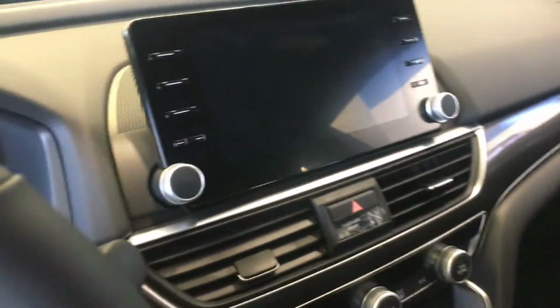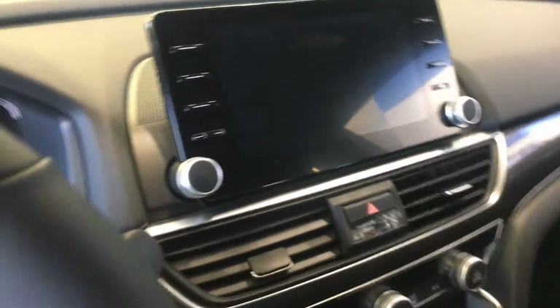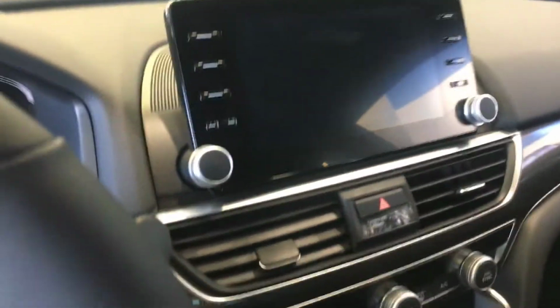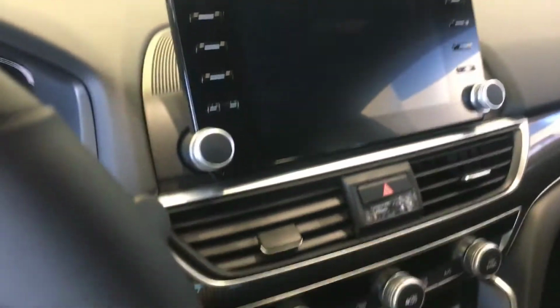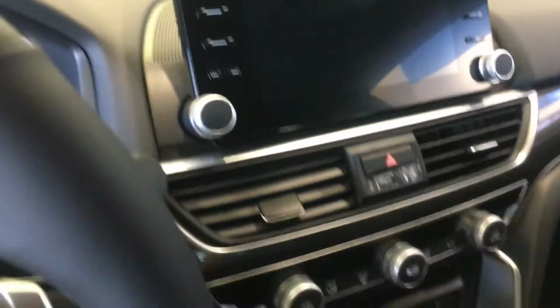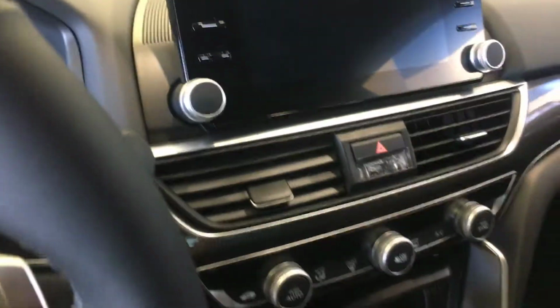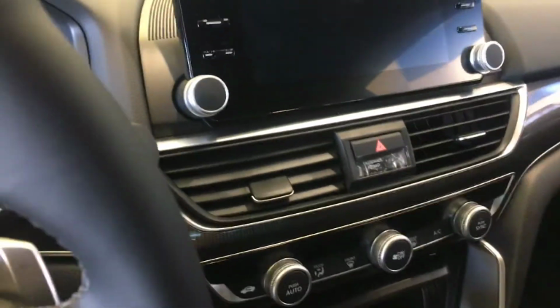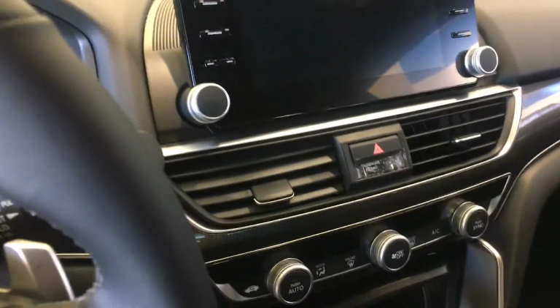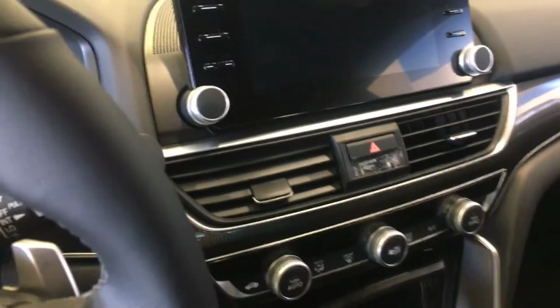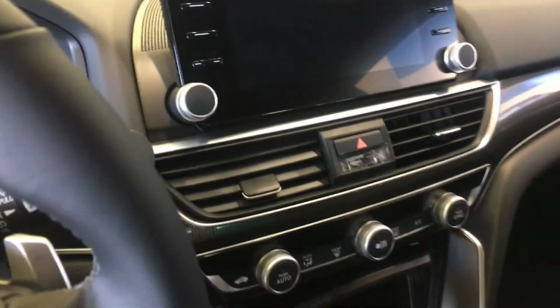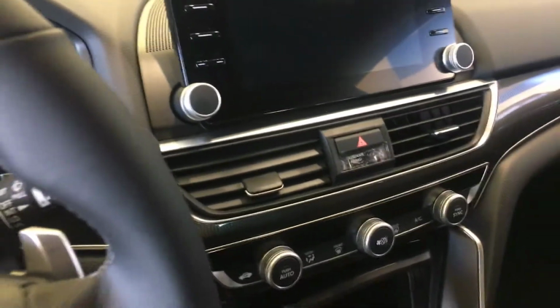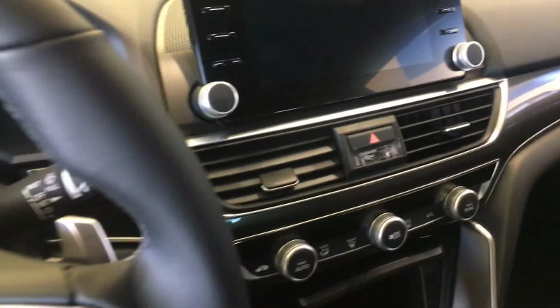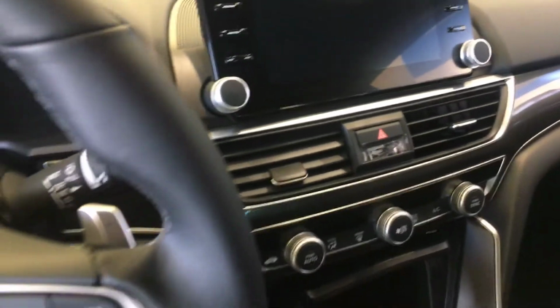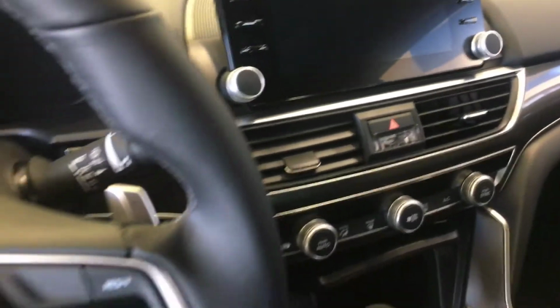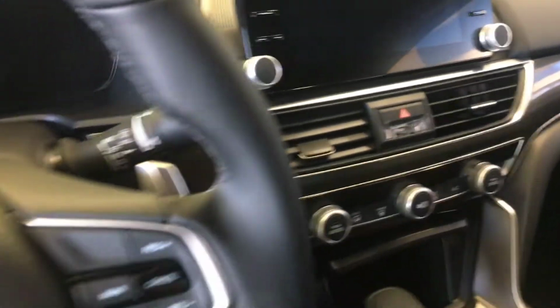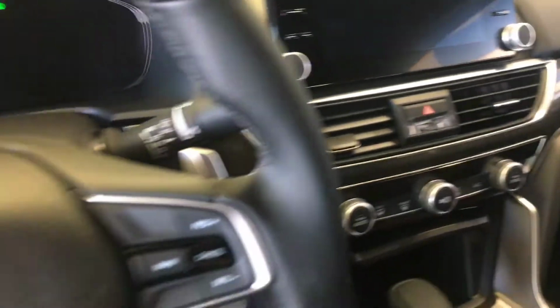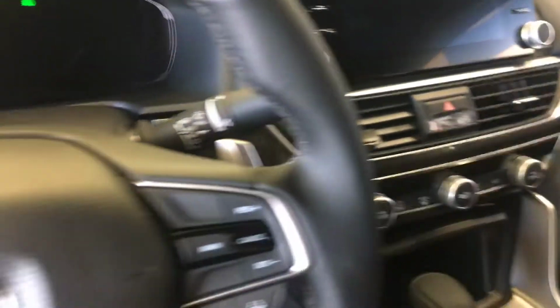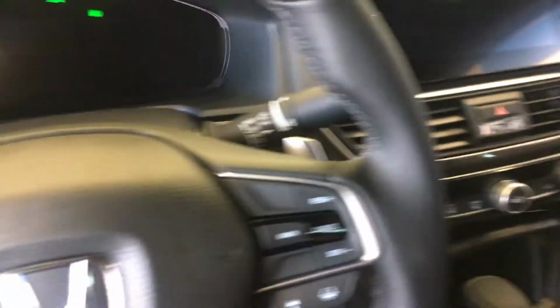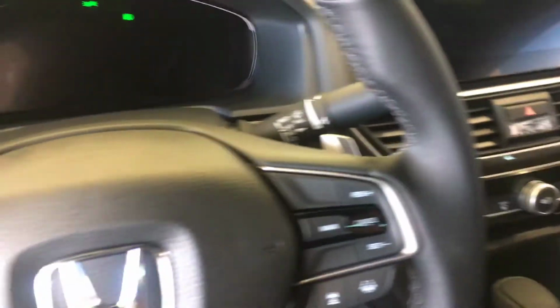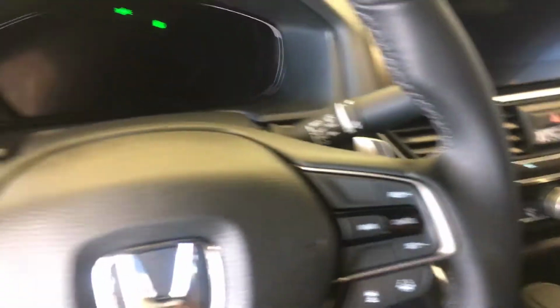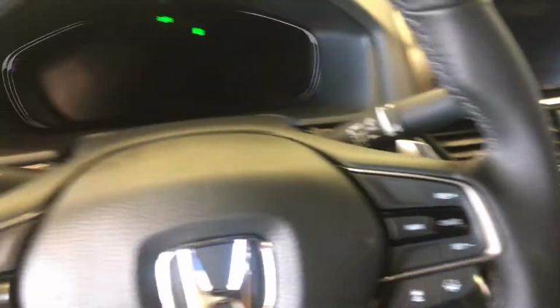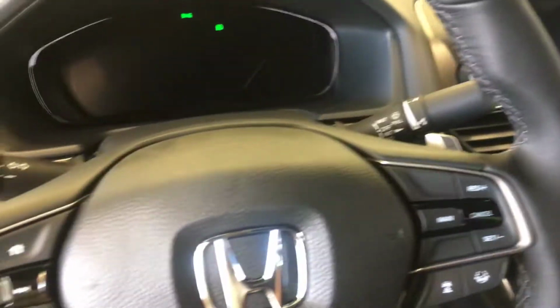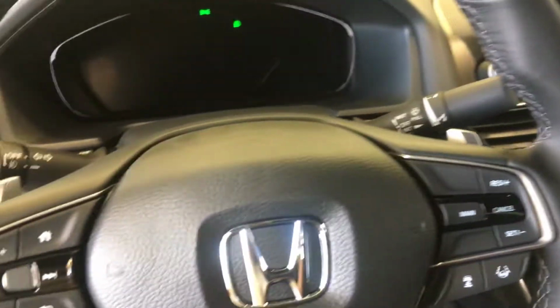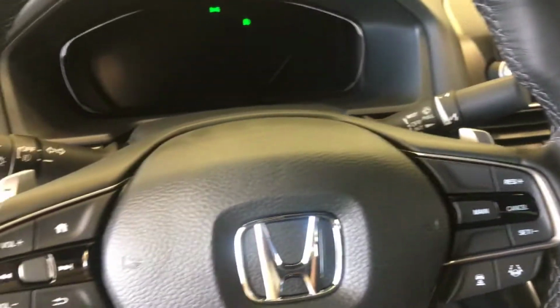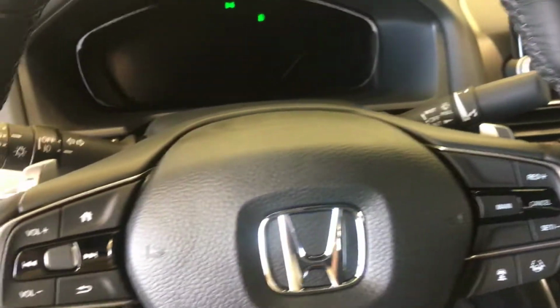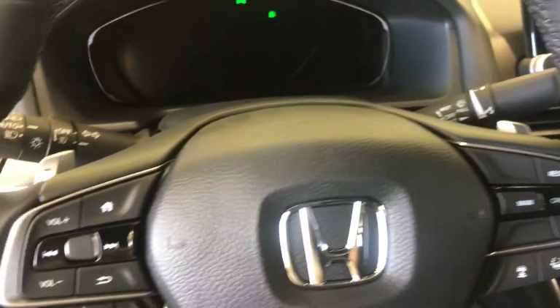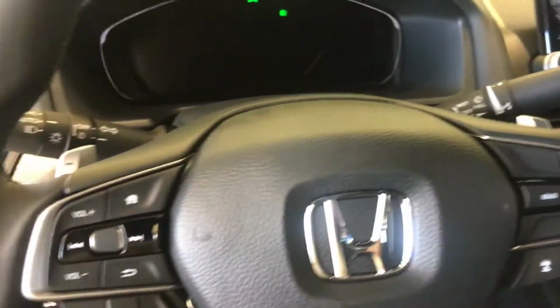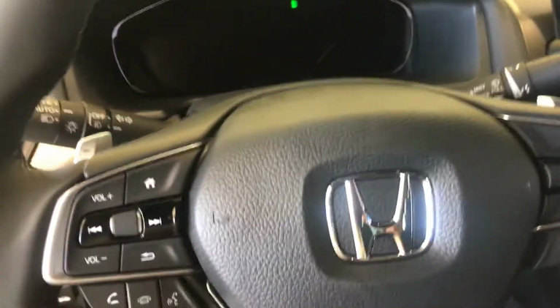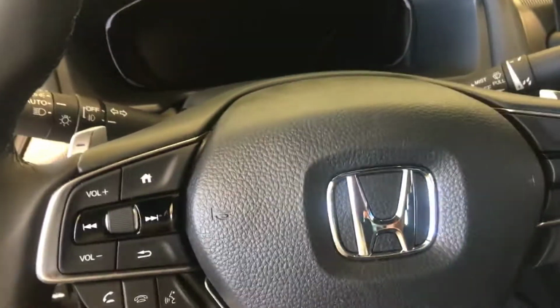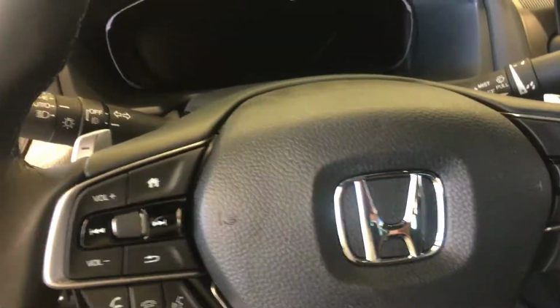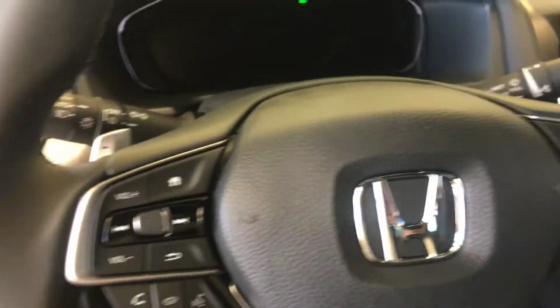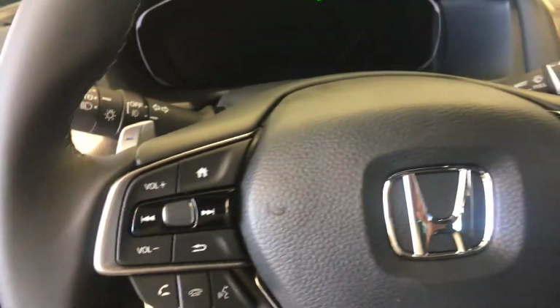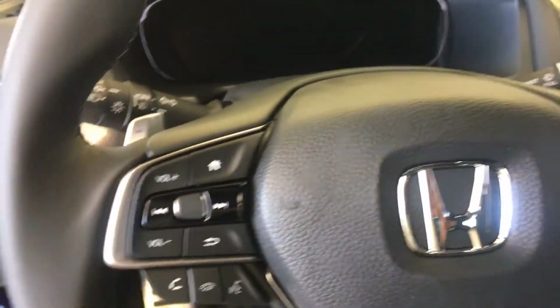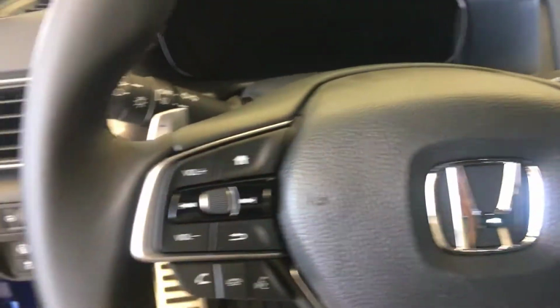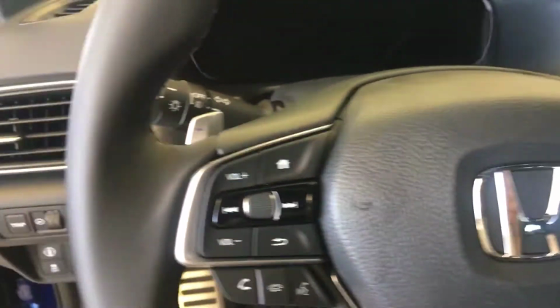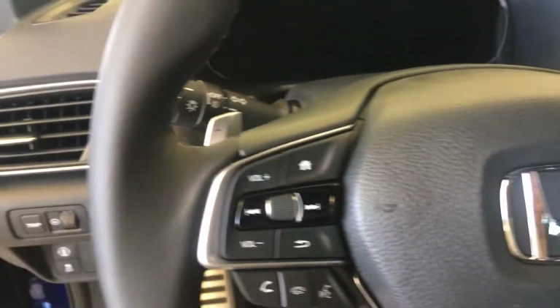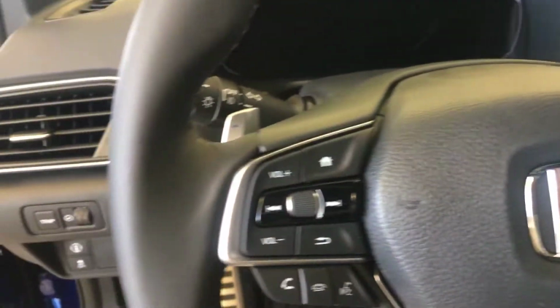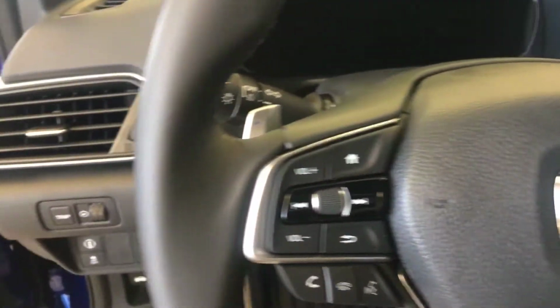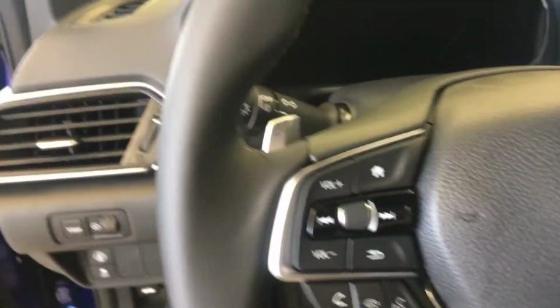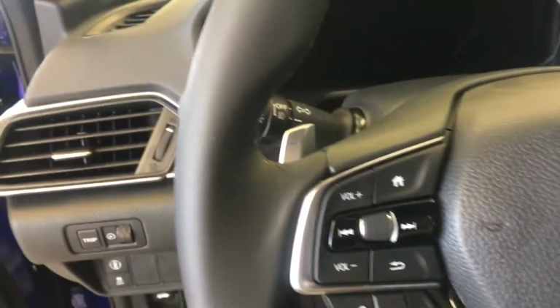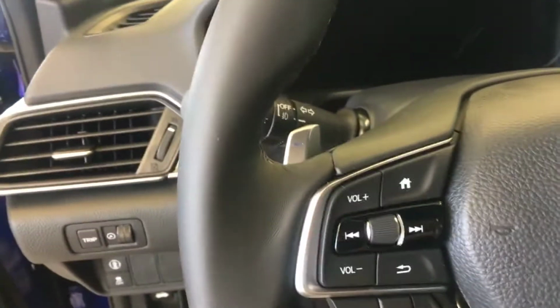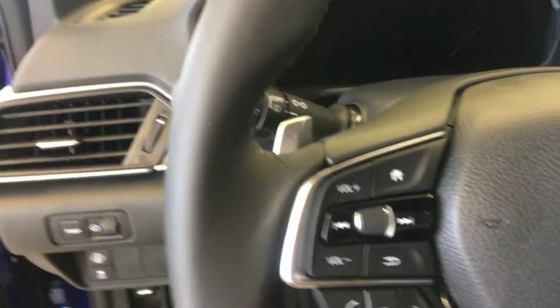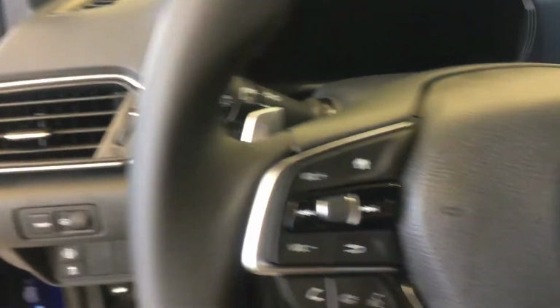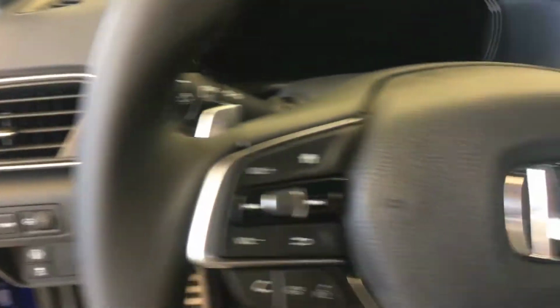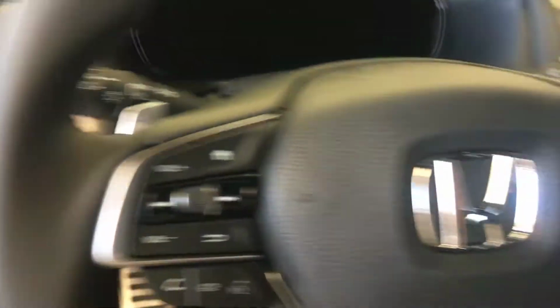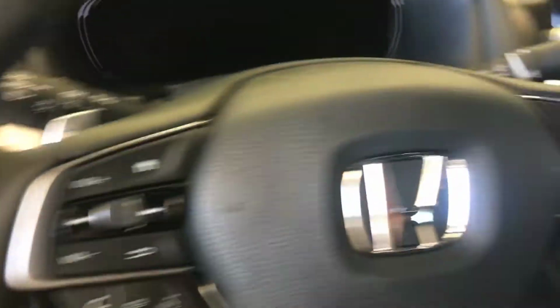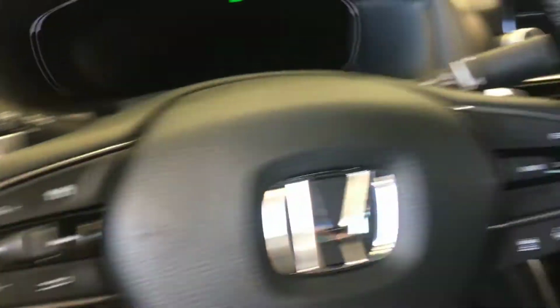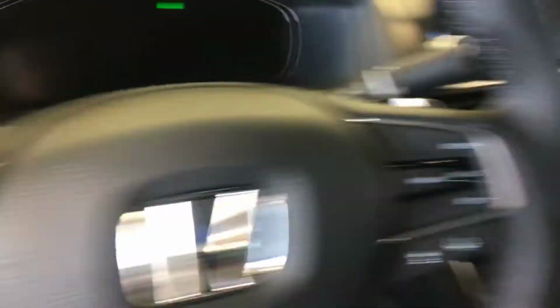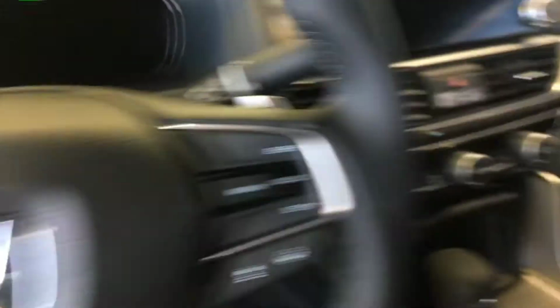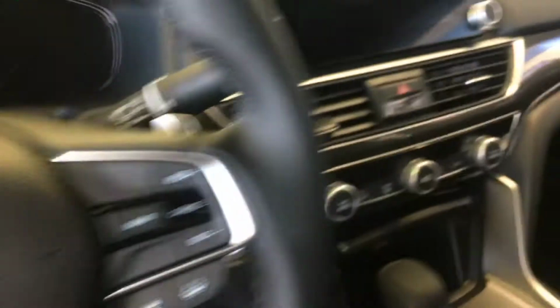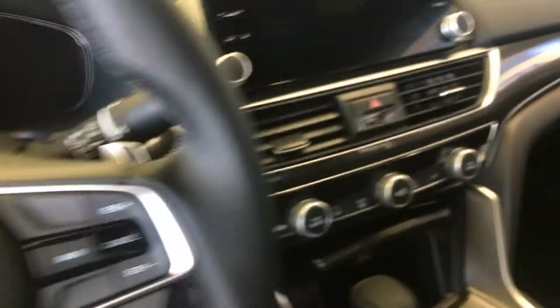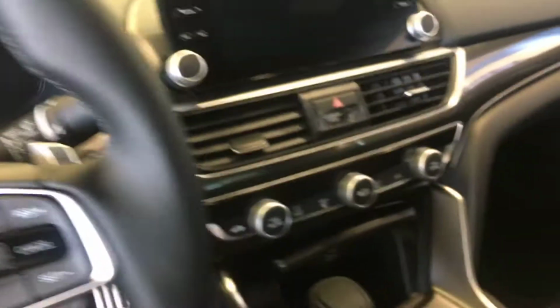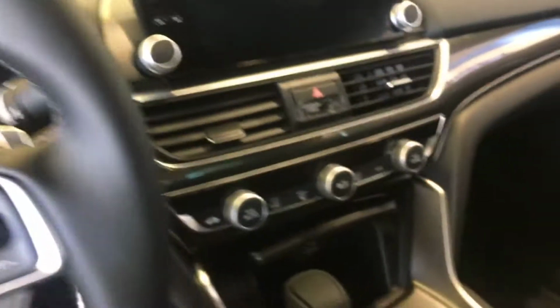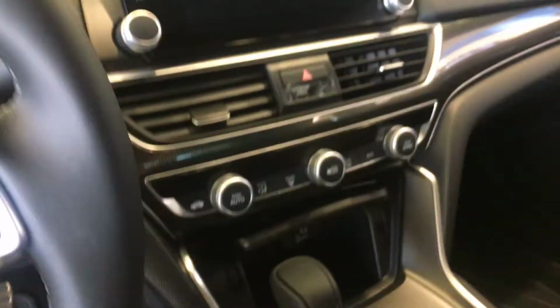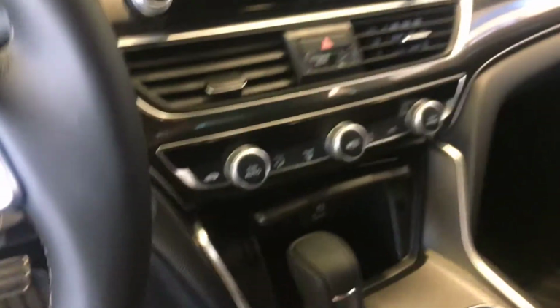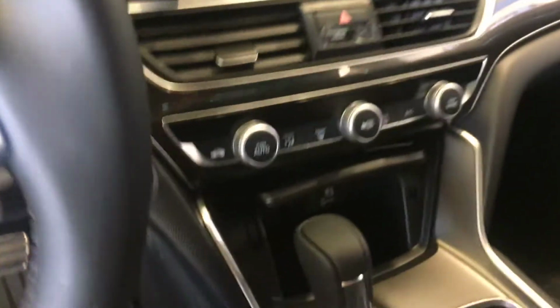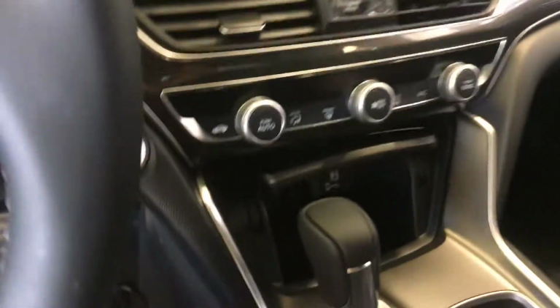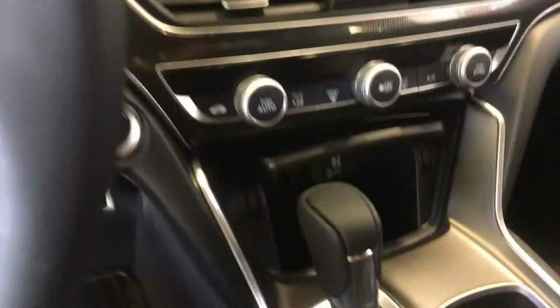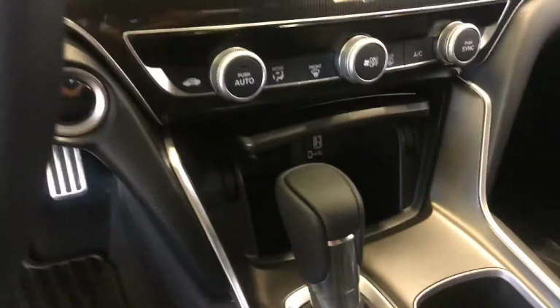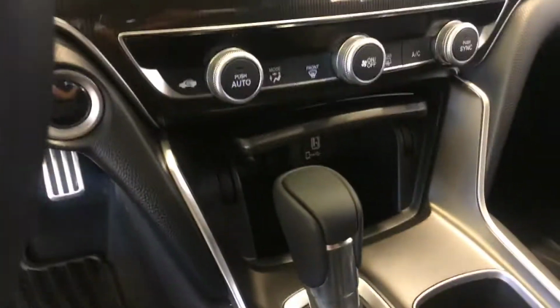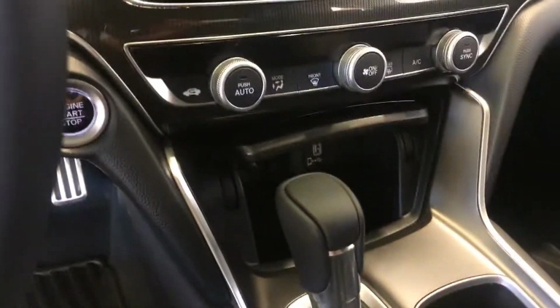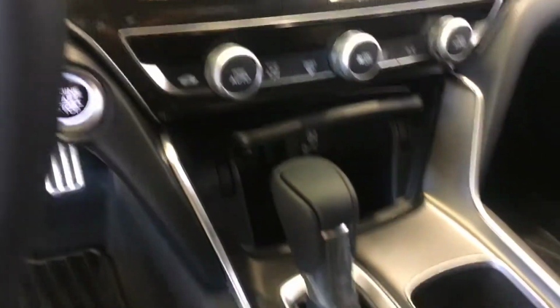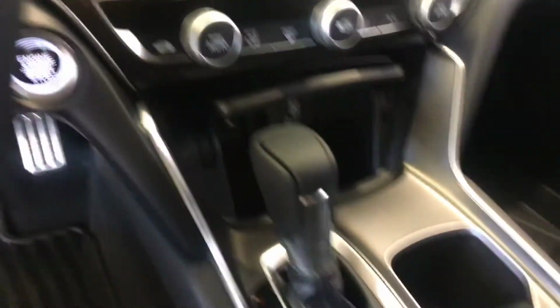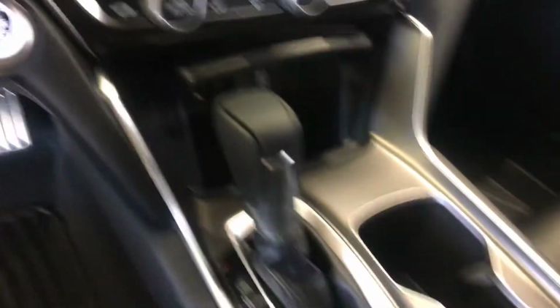Backup camera, Bluetooth connection, lane keep assist, Honda Sensing, and Apple CarPlay.